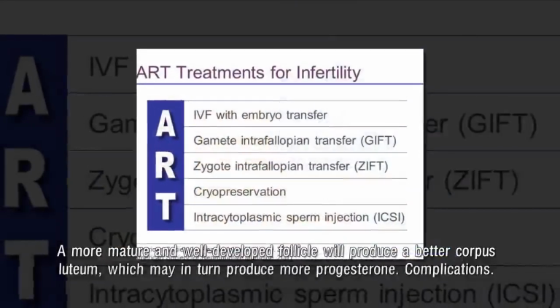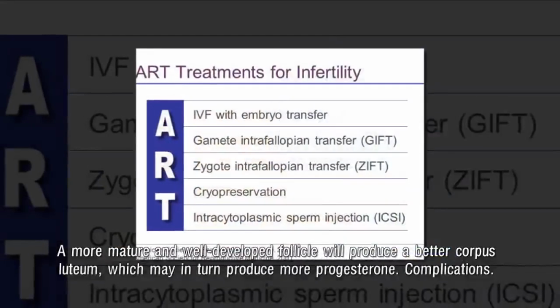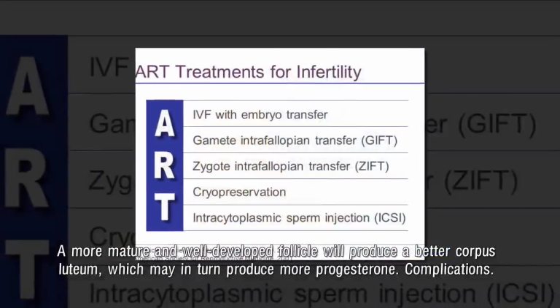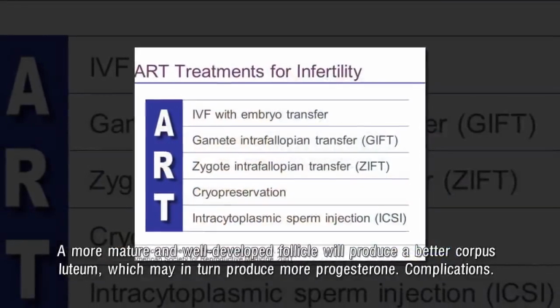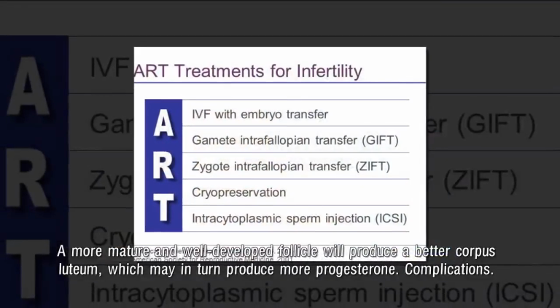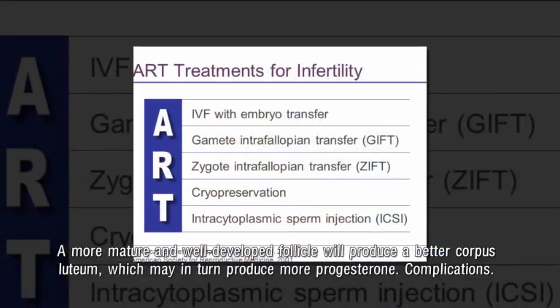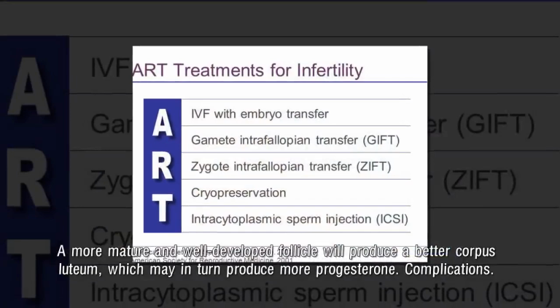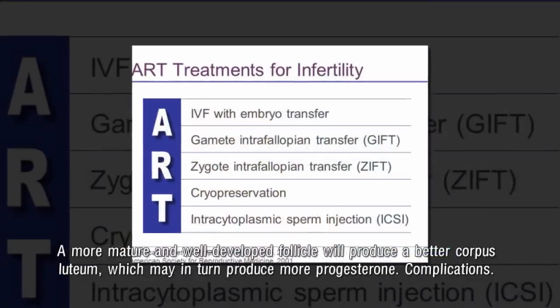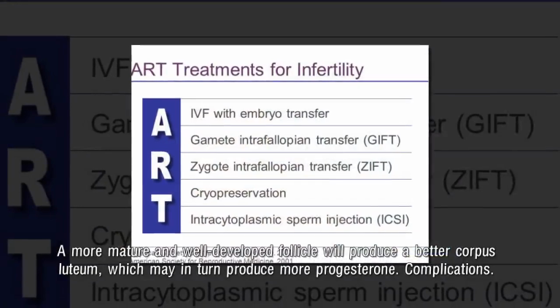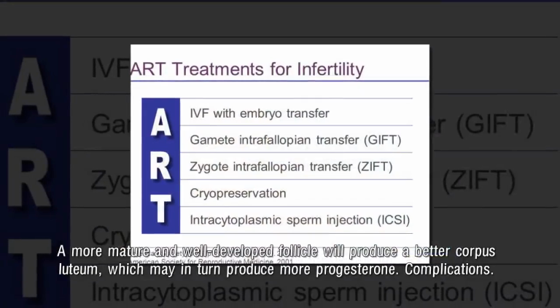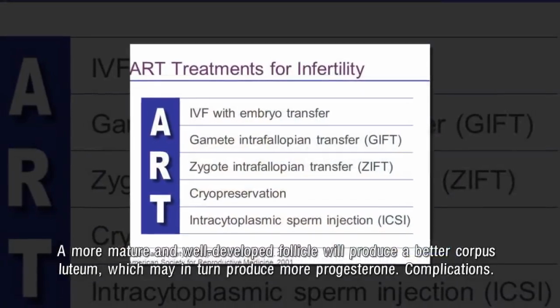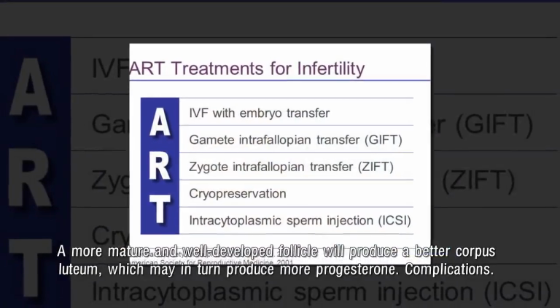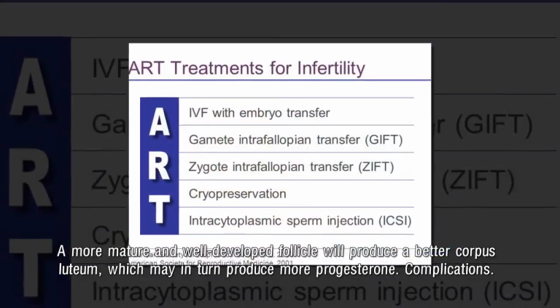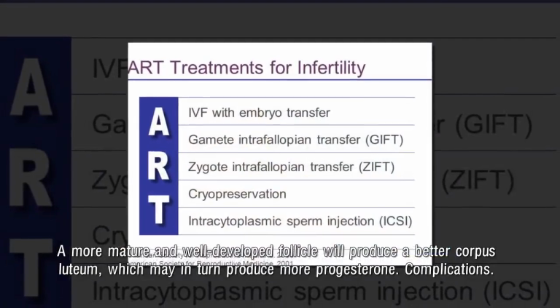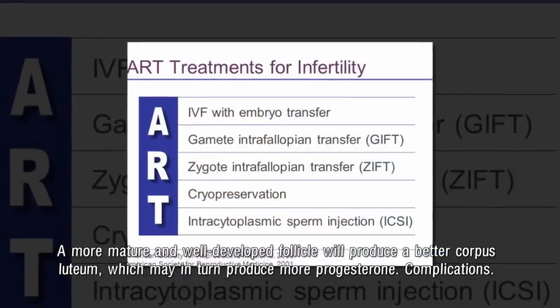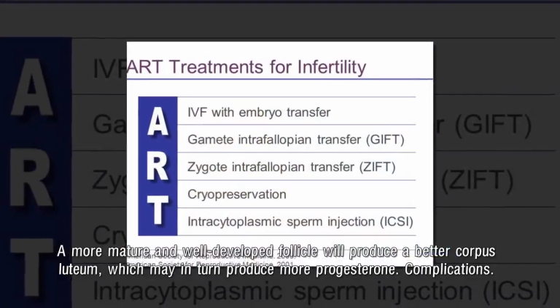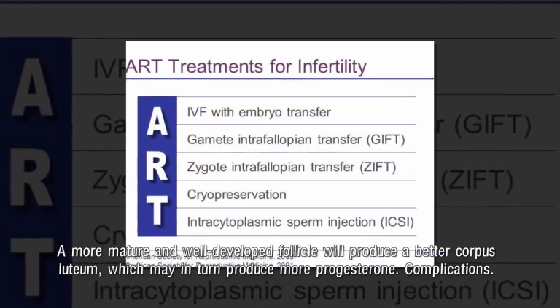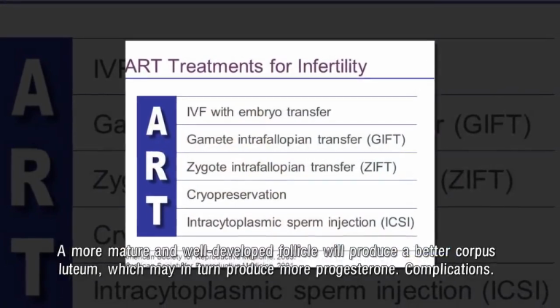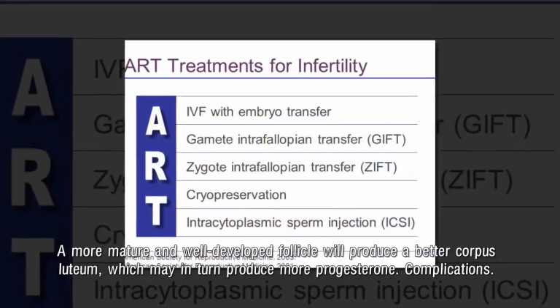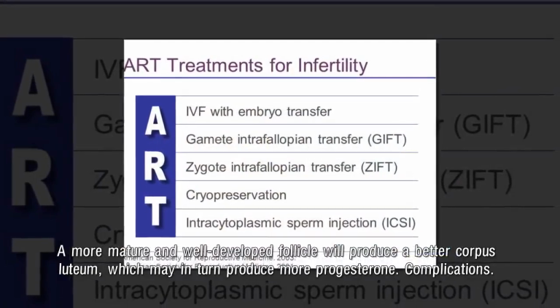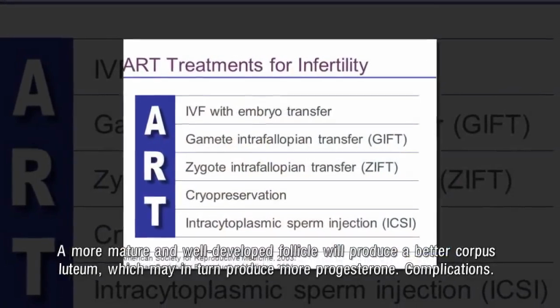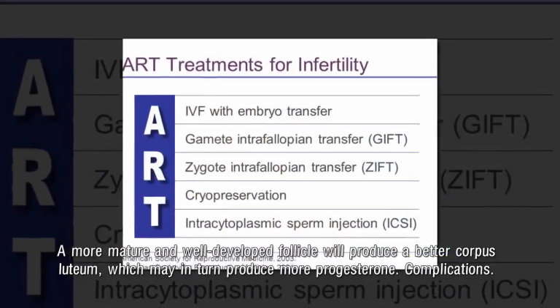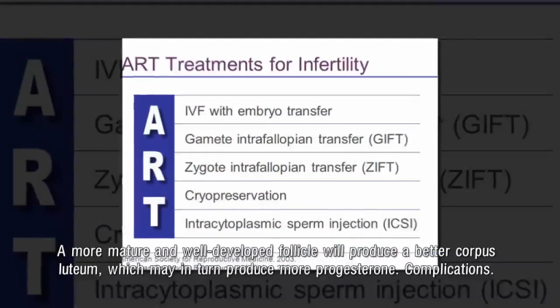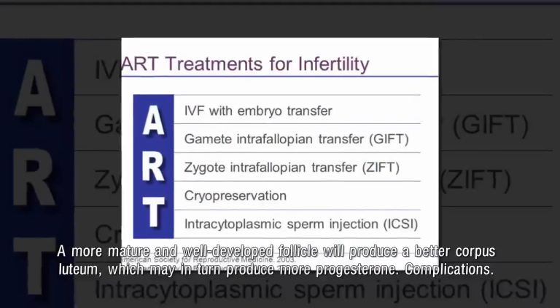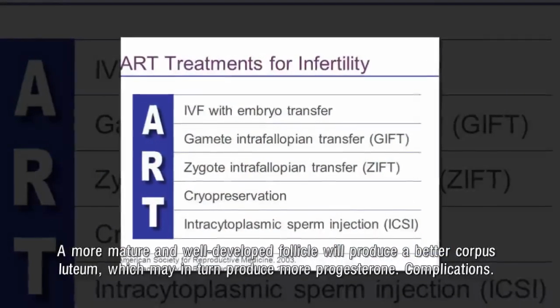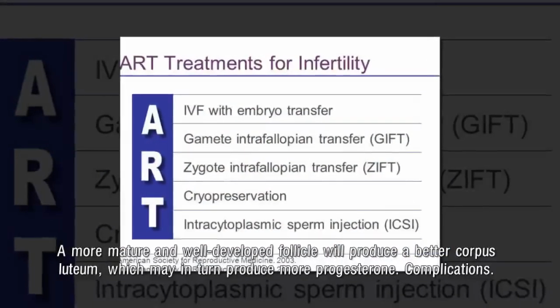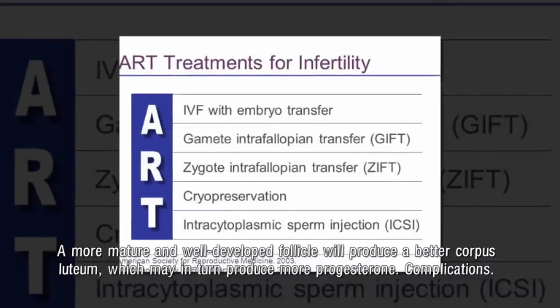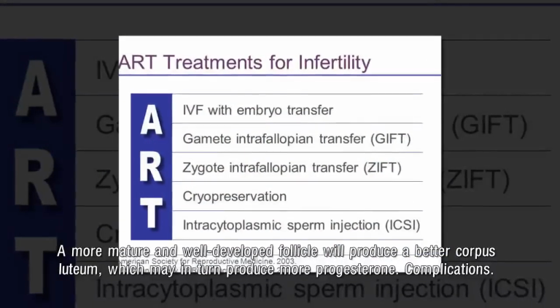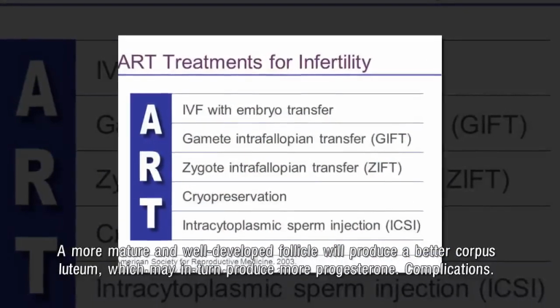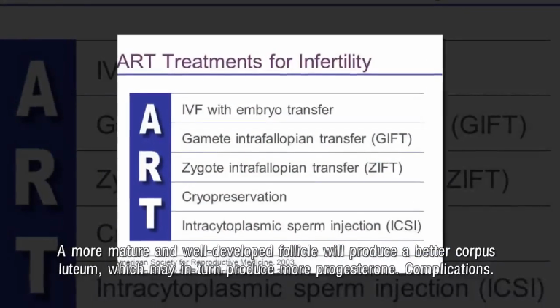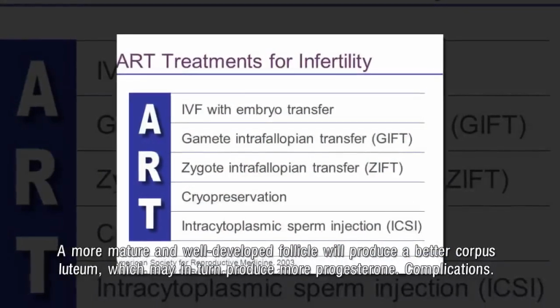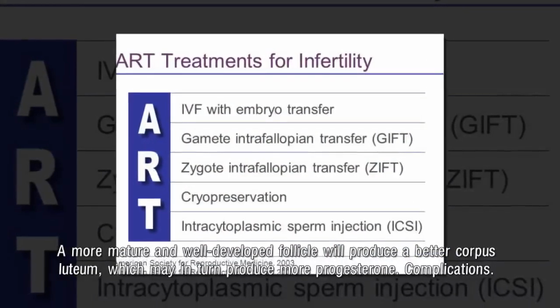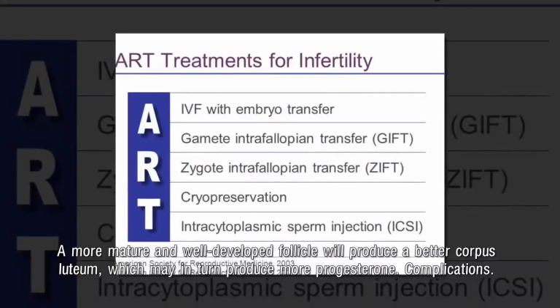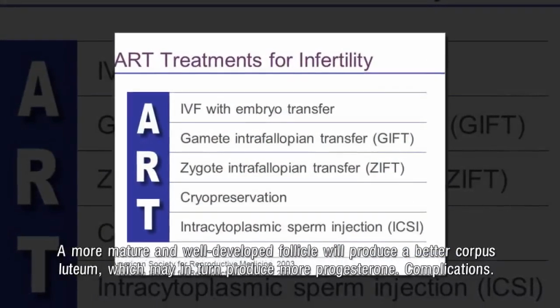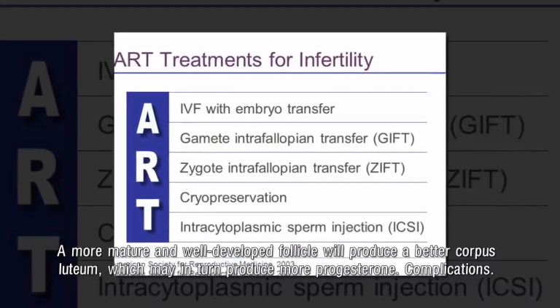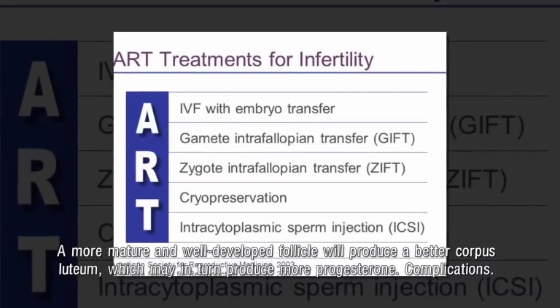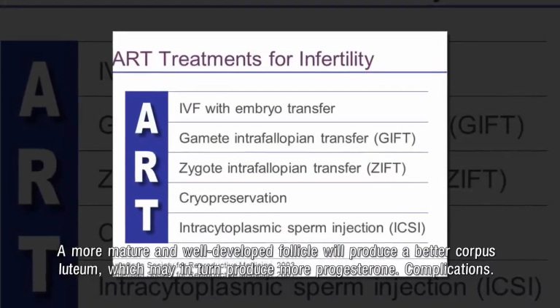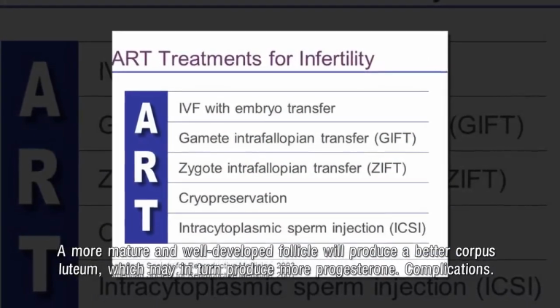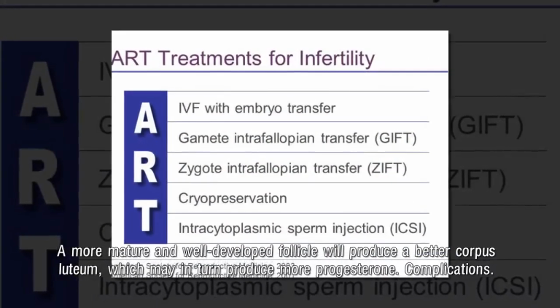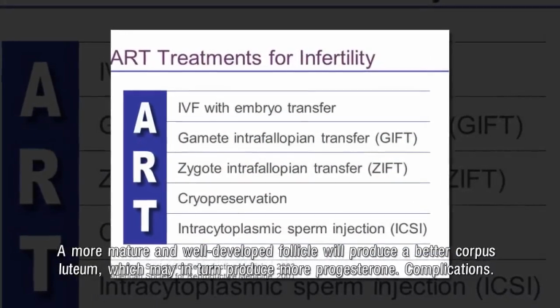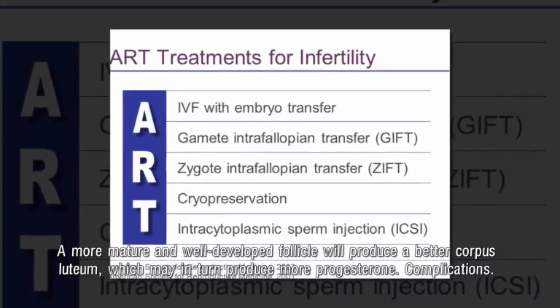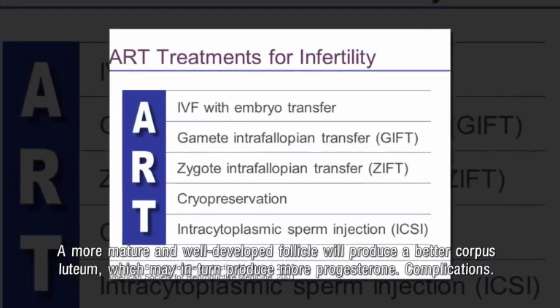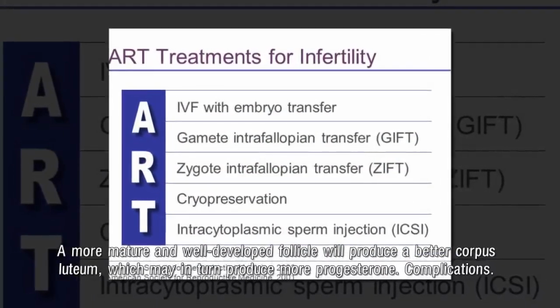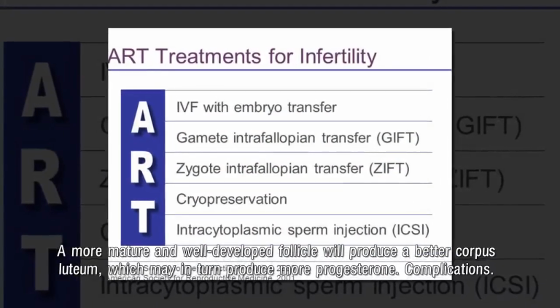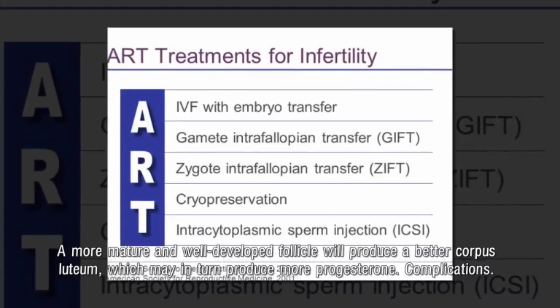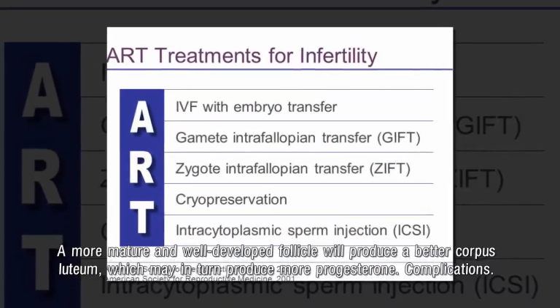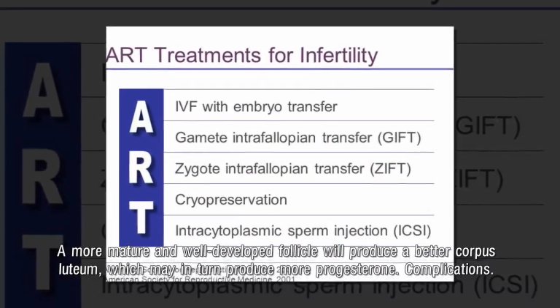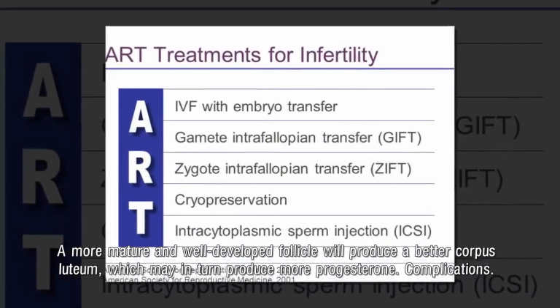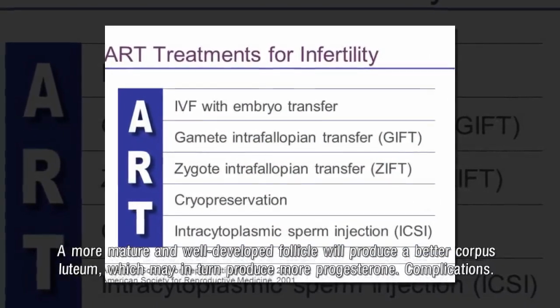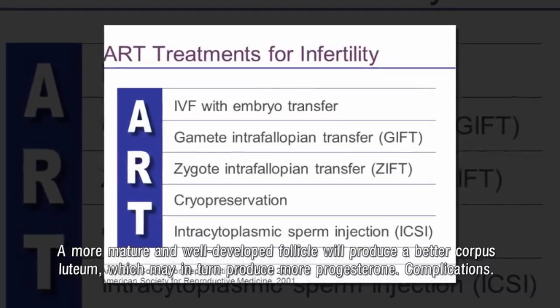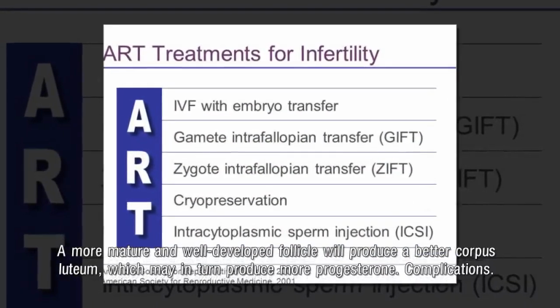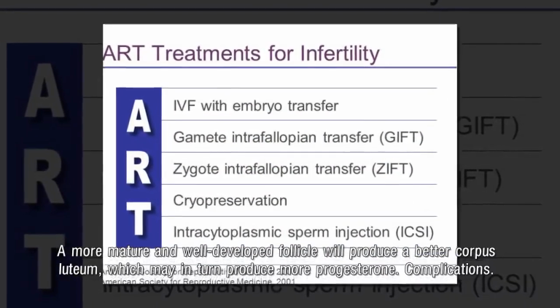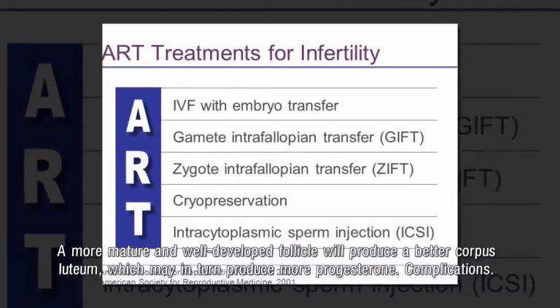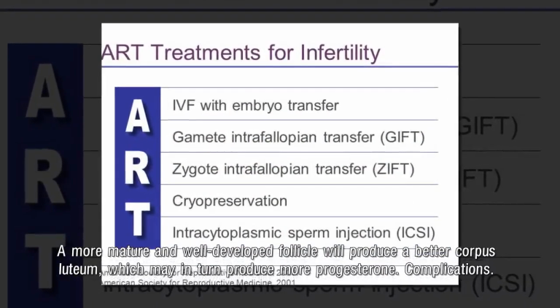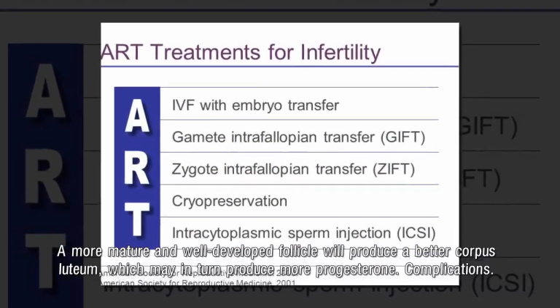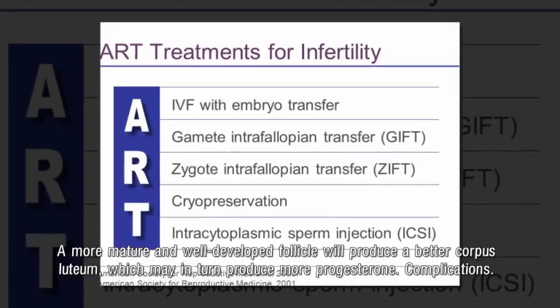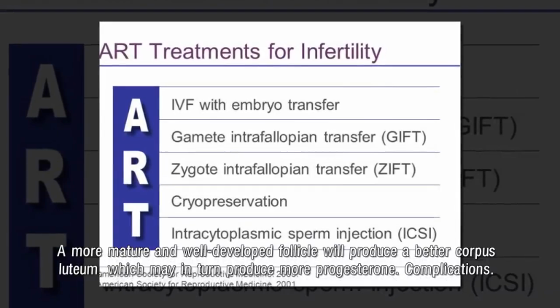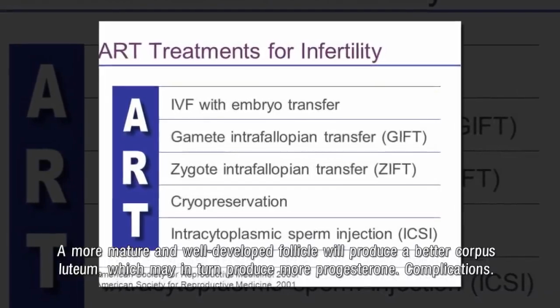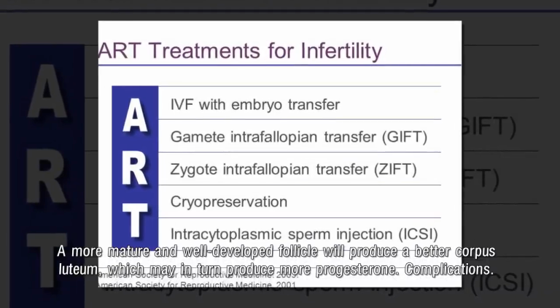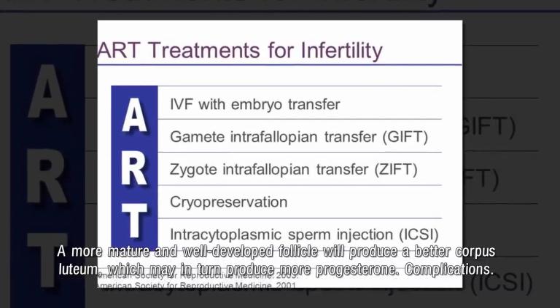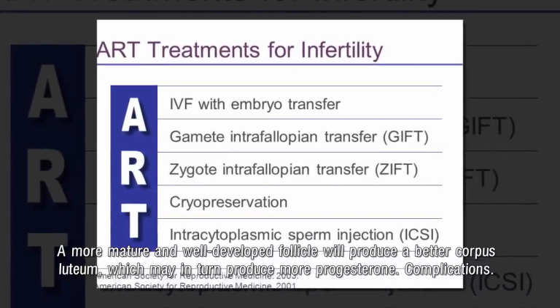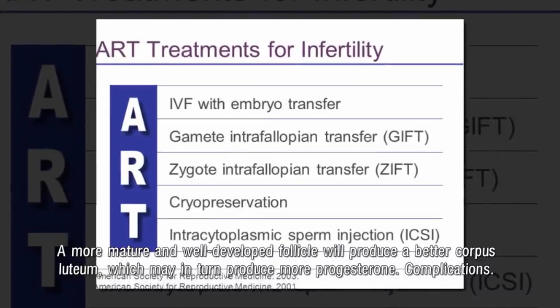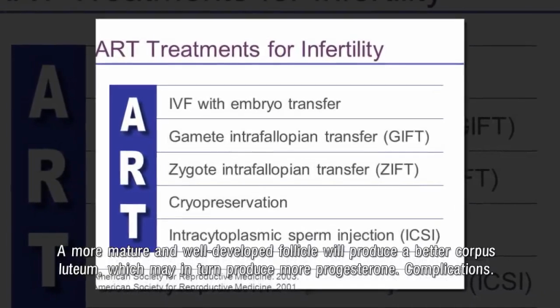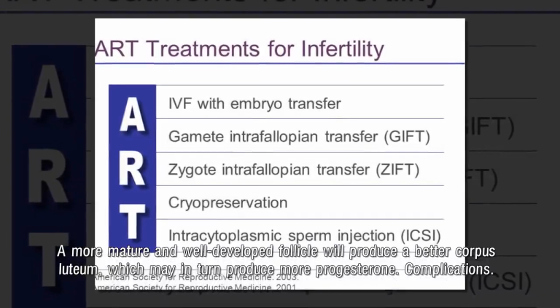A more mature and well-developed follicle will produce a better corpus luteum, which may in turn produce more progesterone.